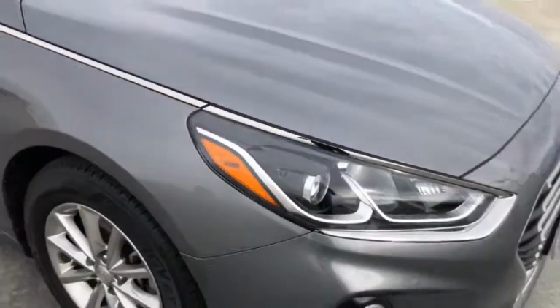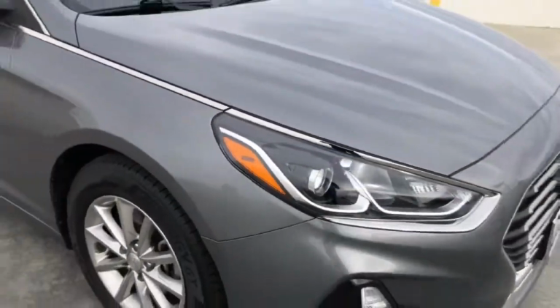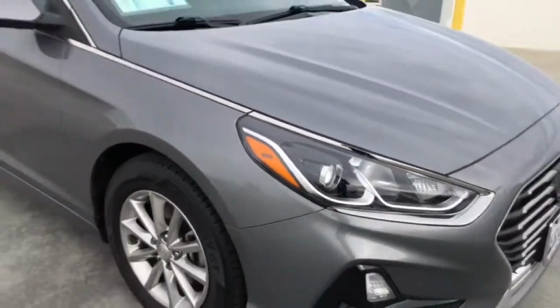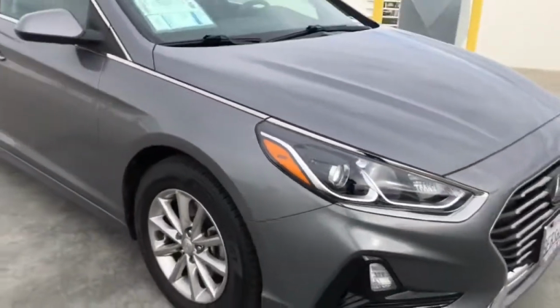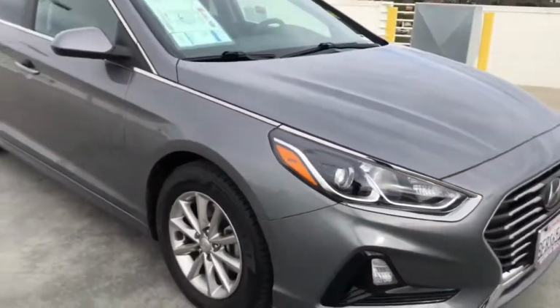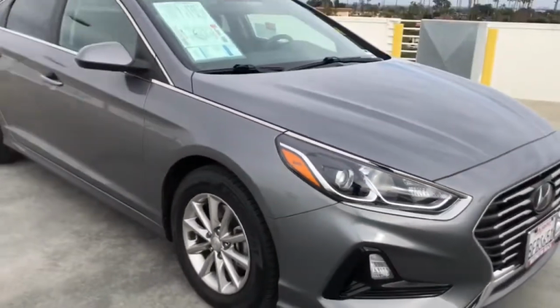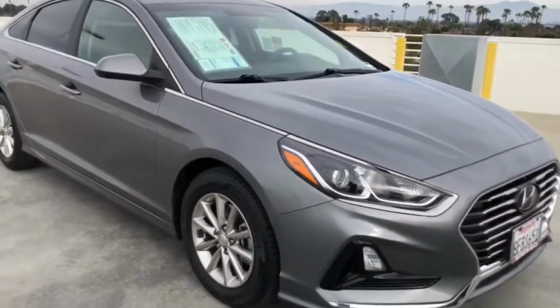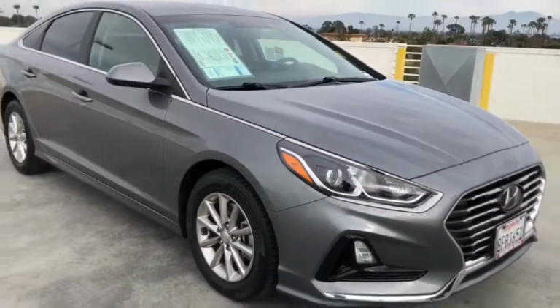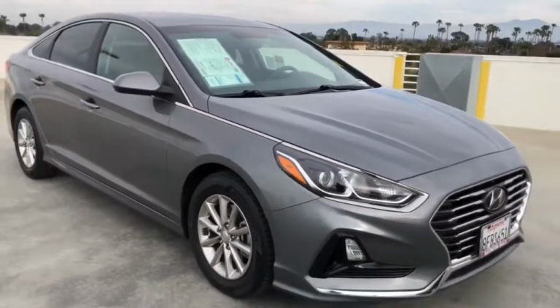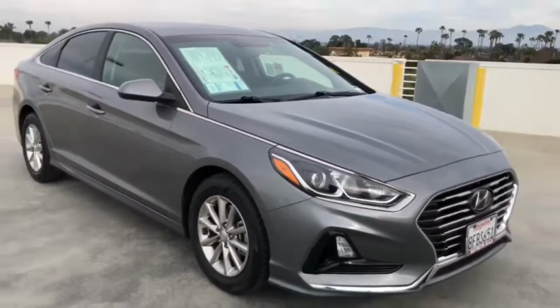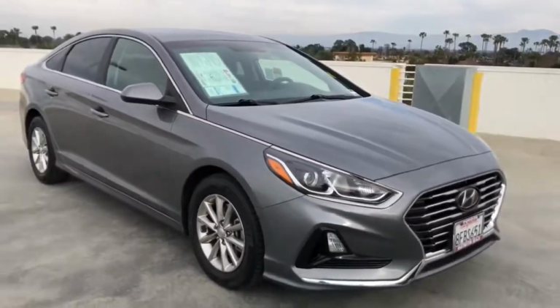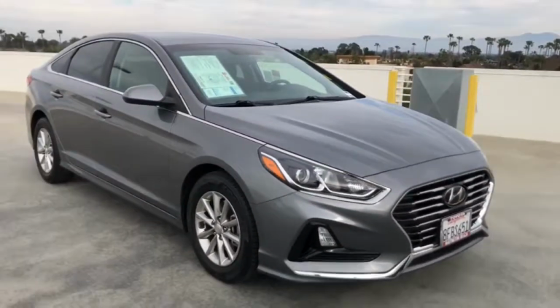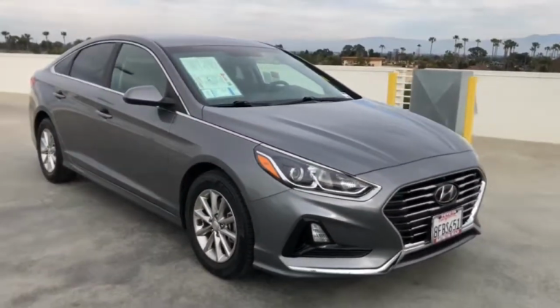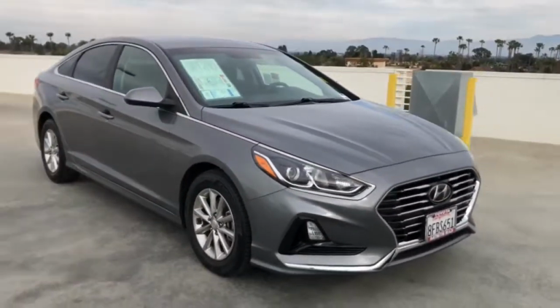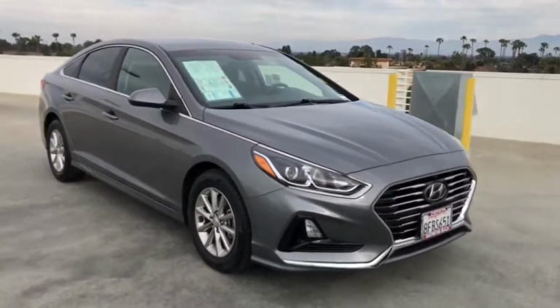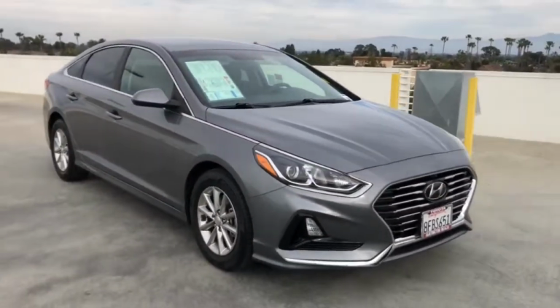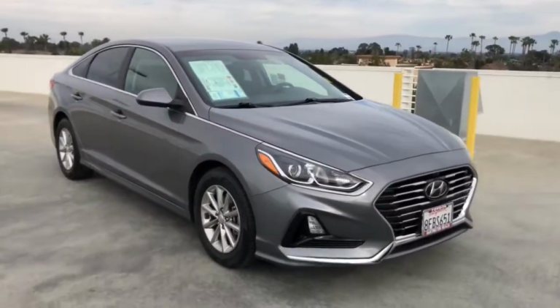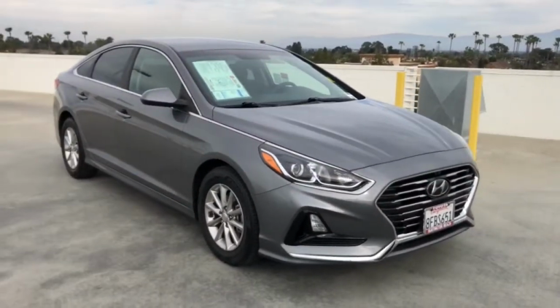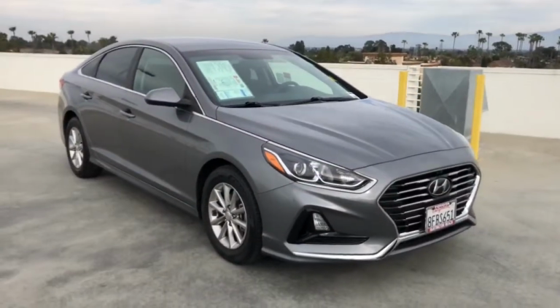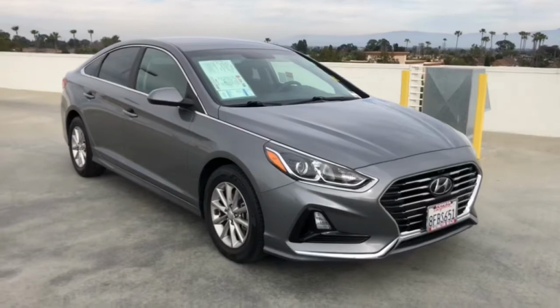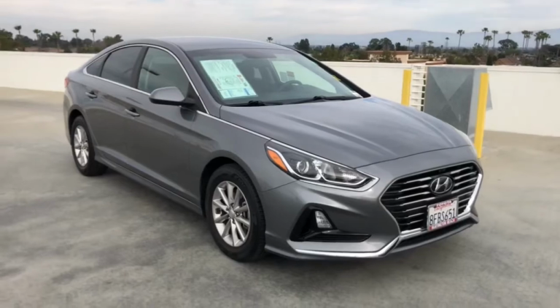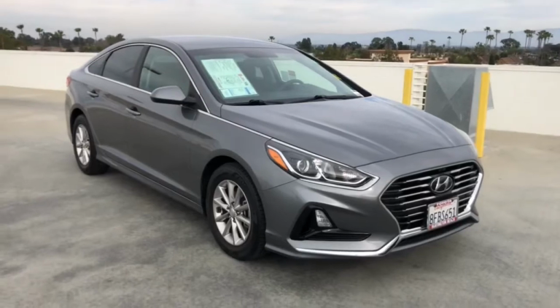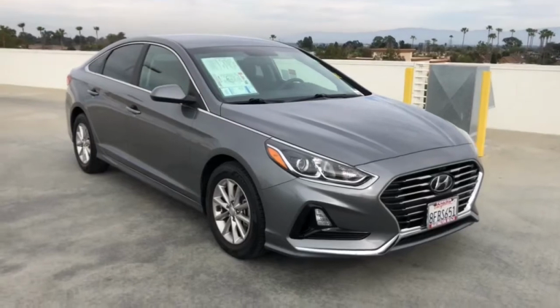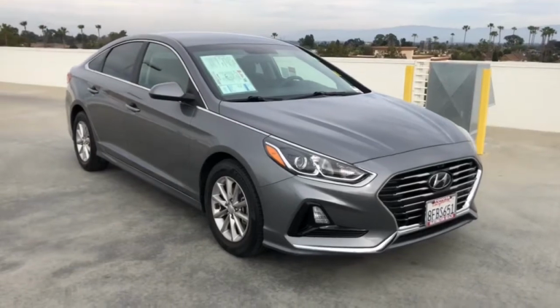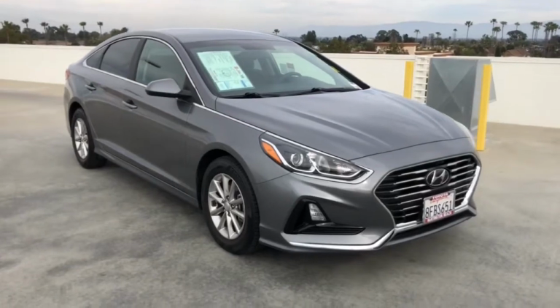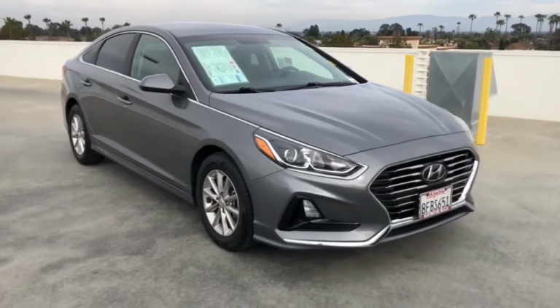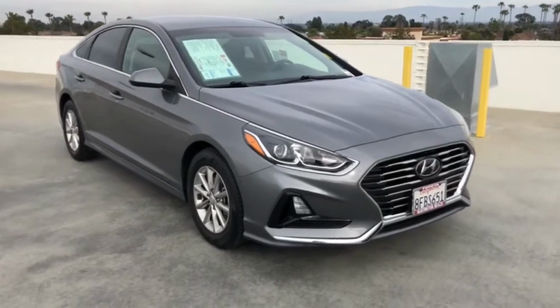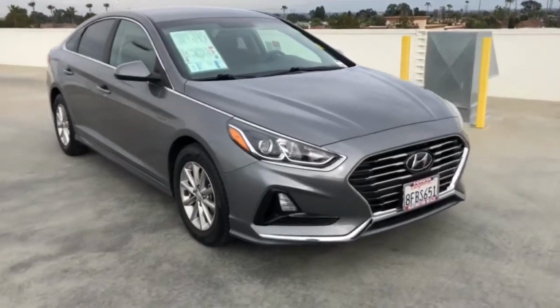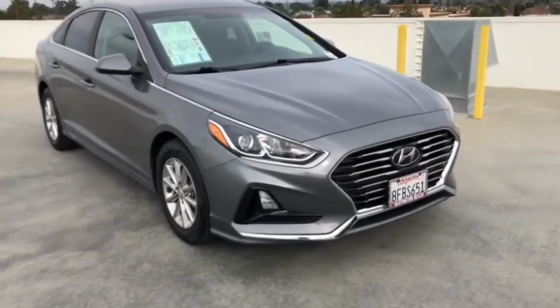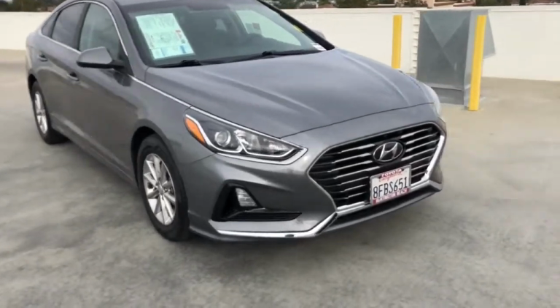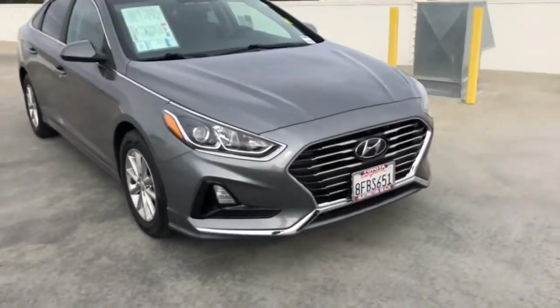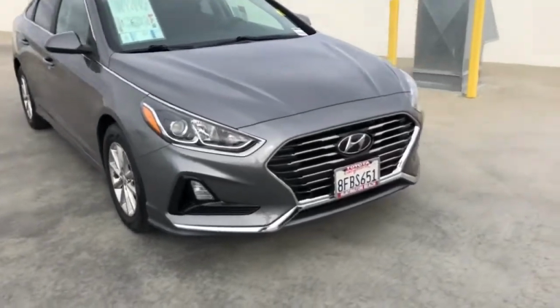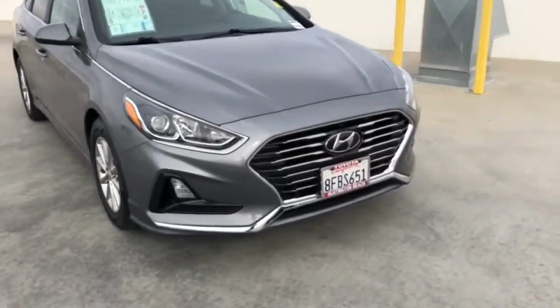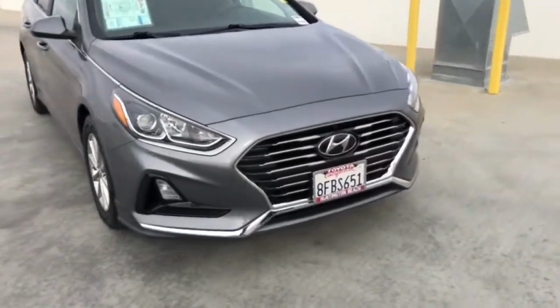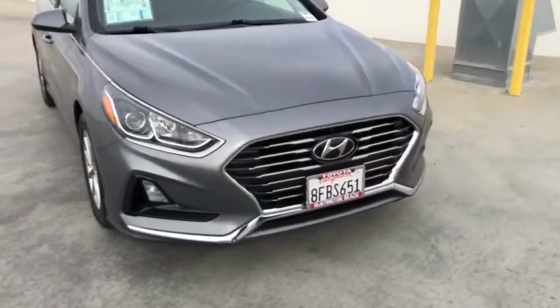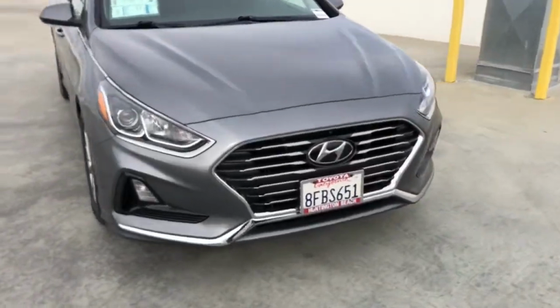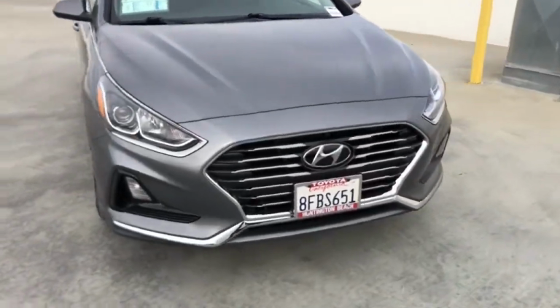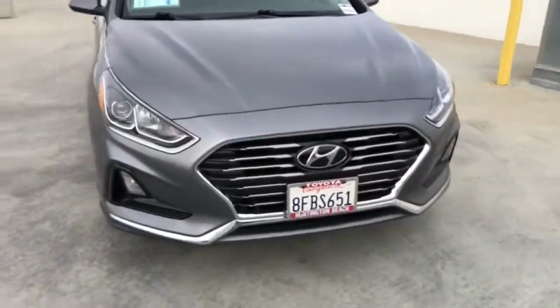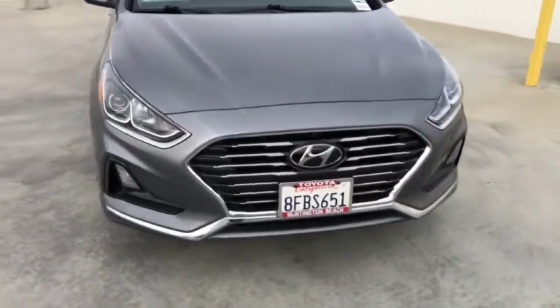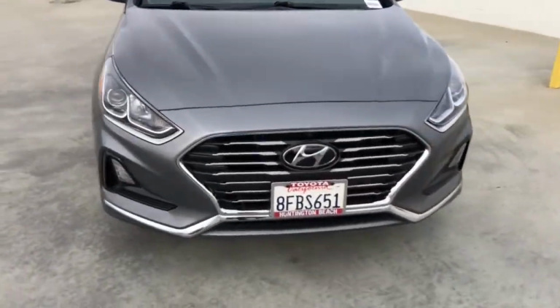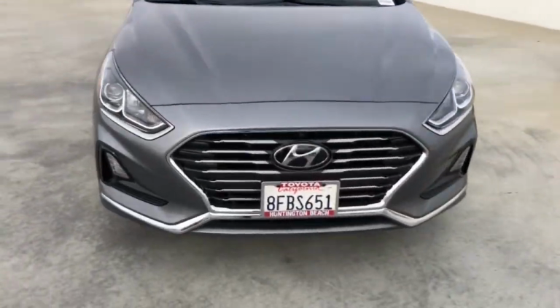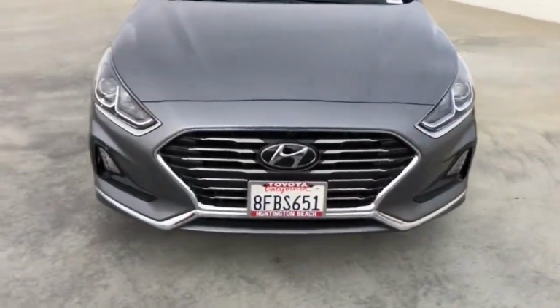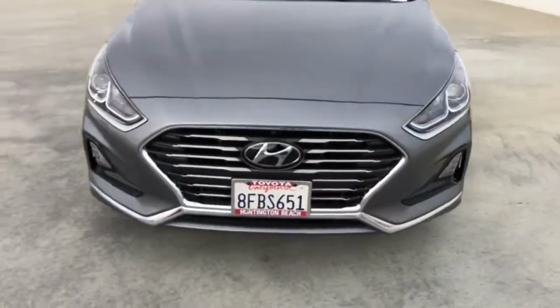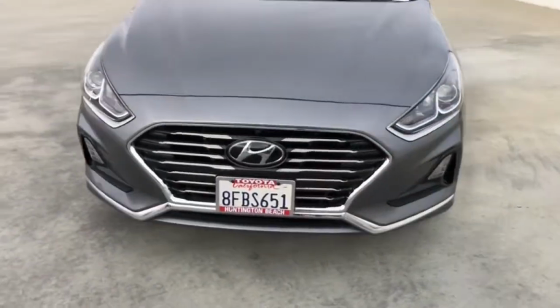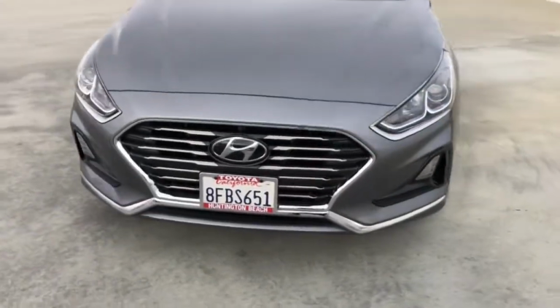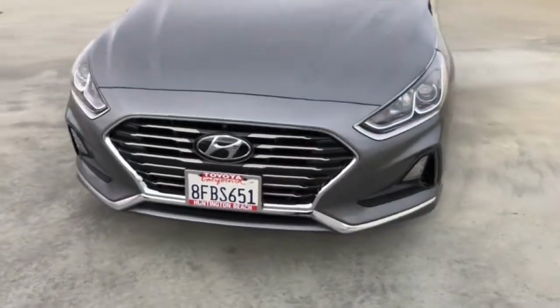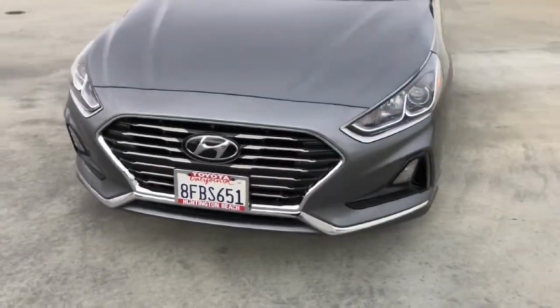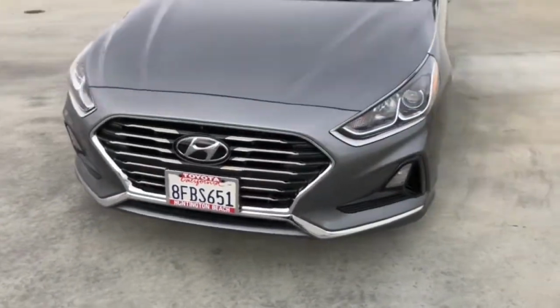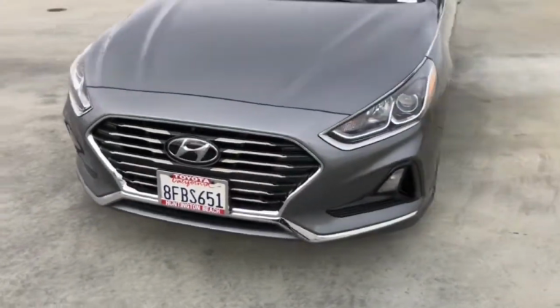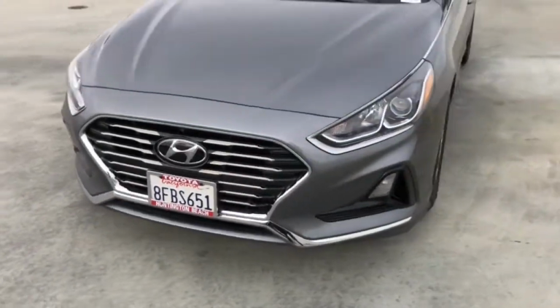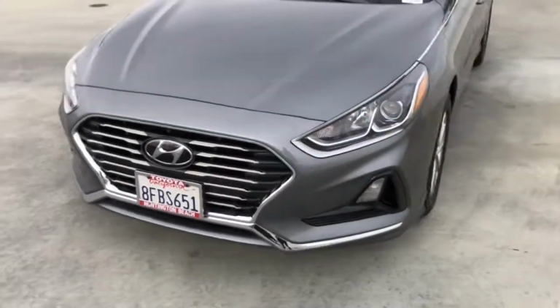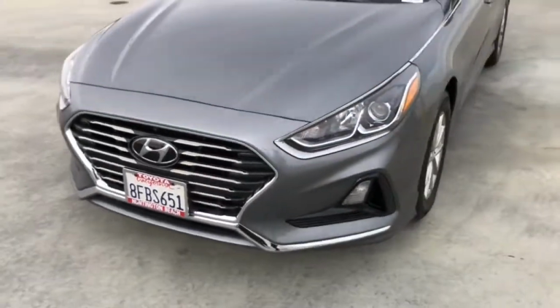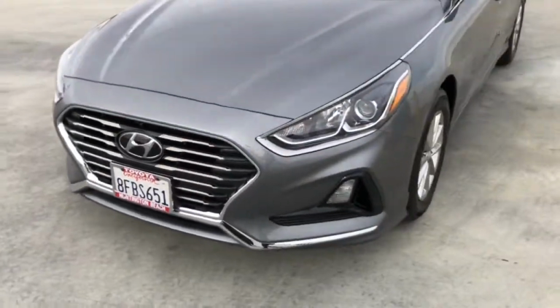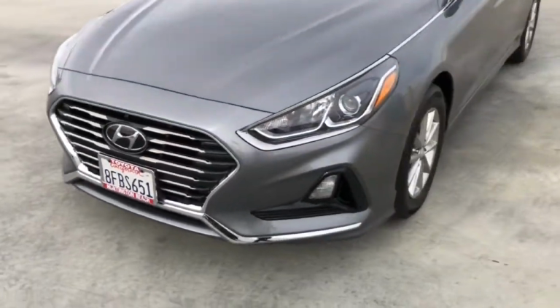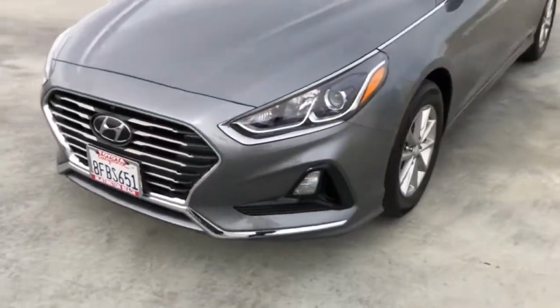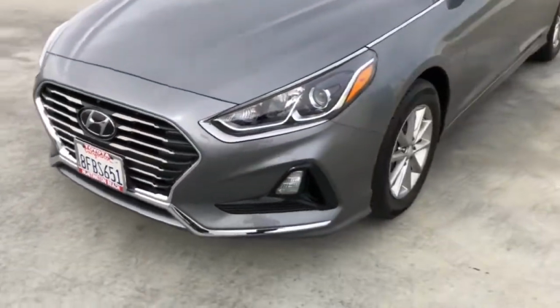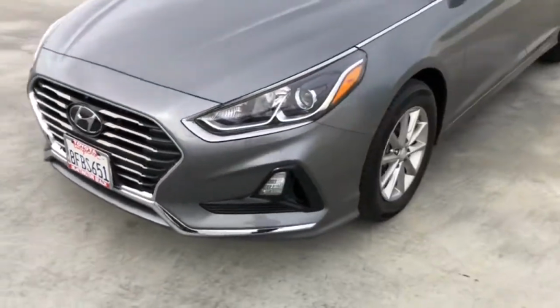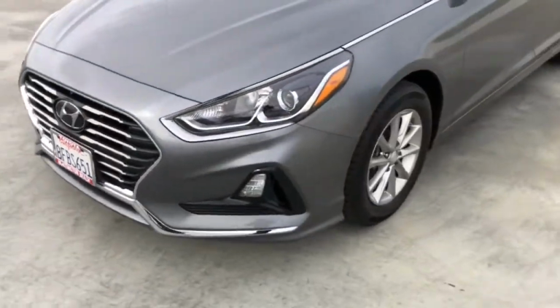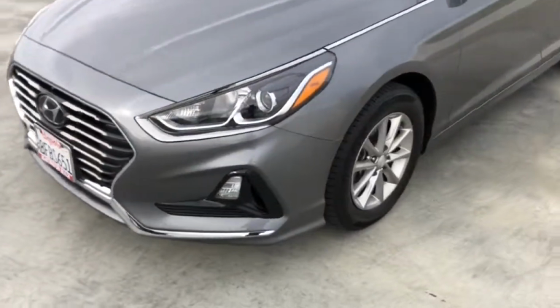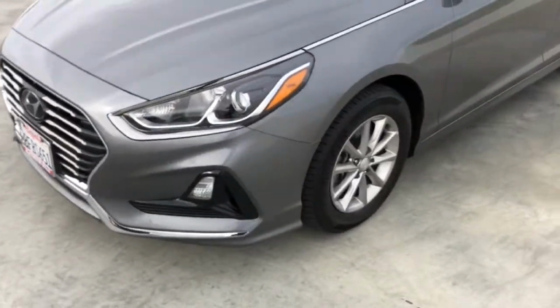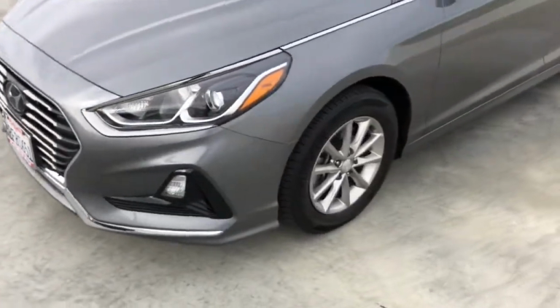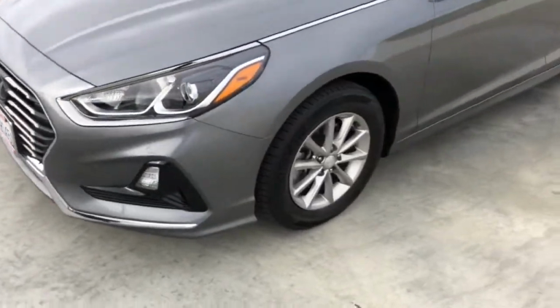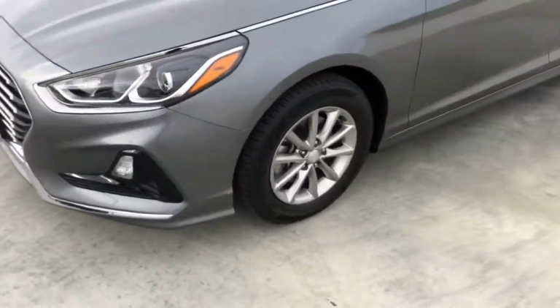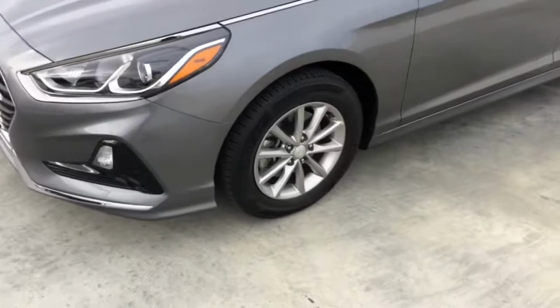With ample cargo space, standard driver assistance, and standout style, this family-friendly 4-door is ready to take you places.